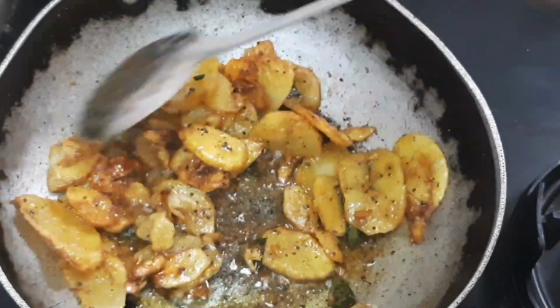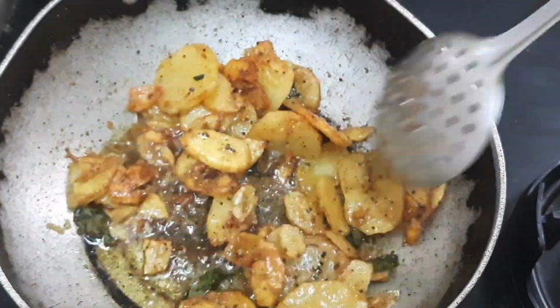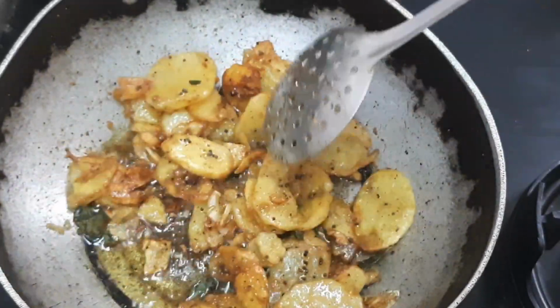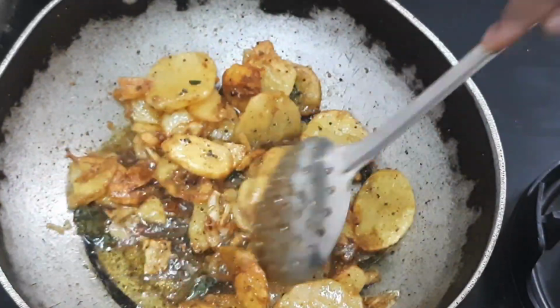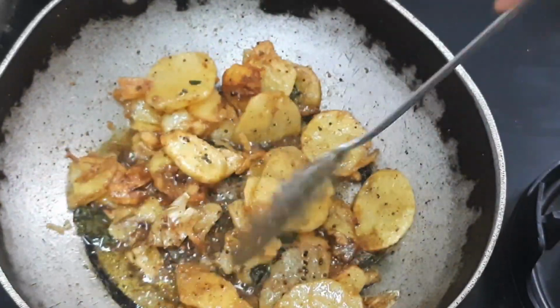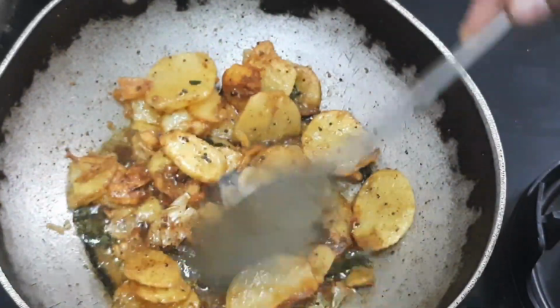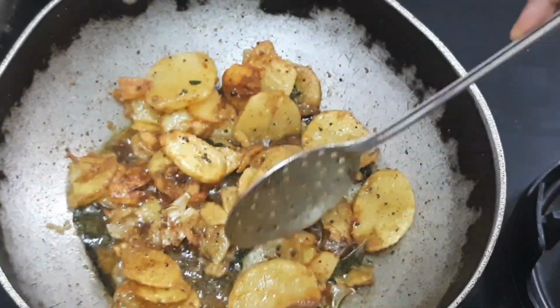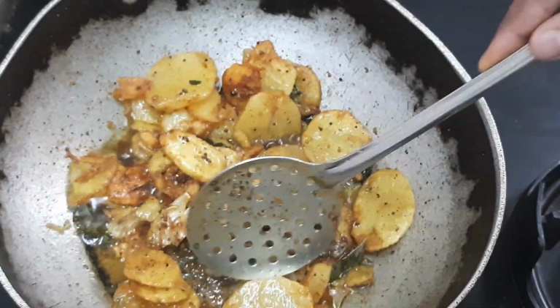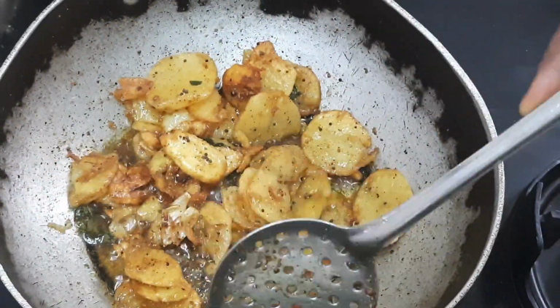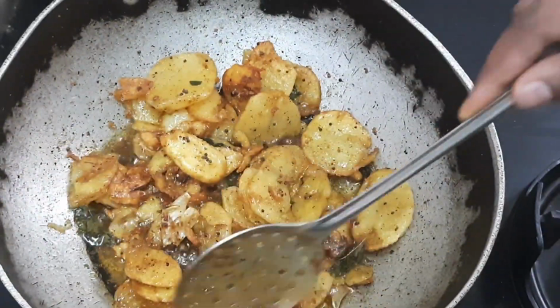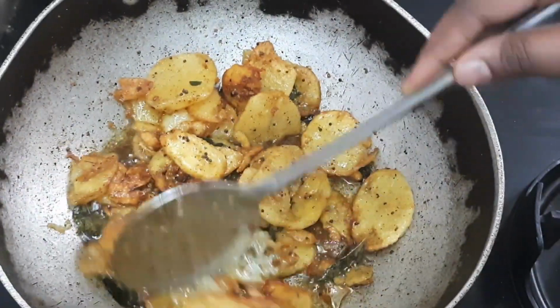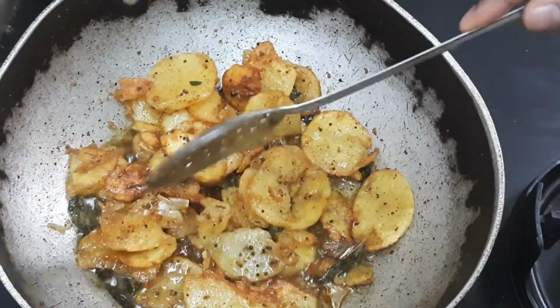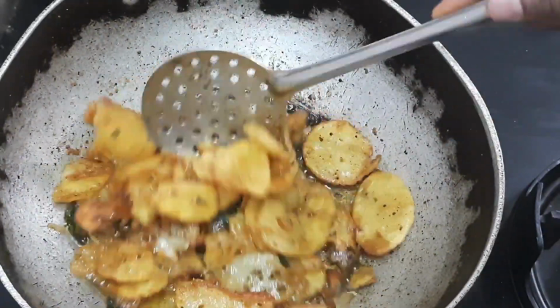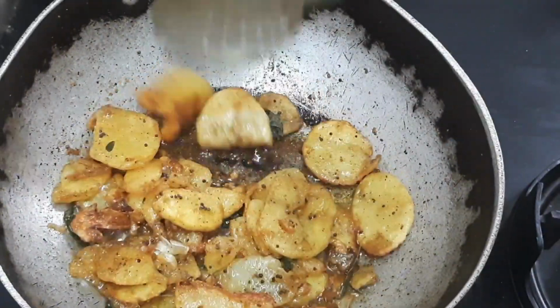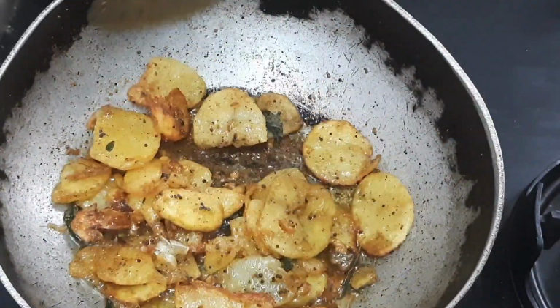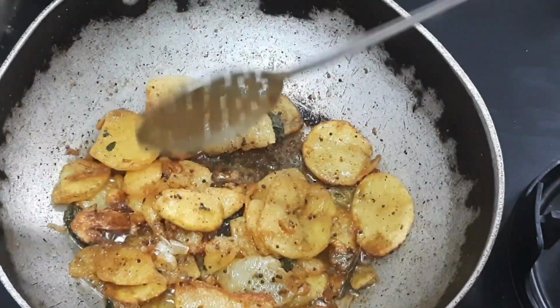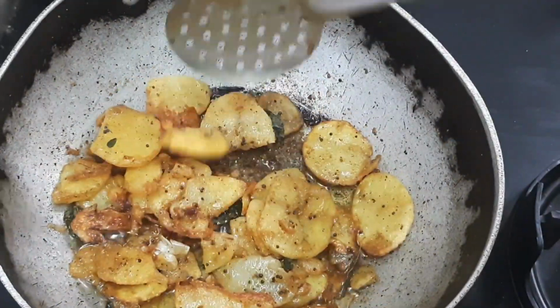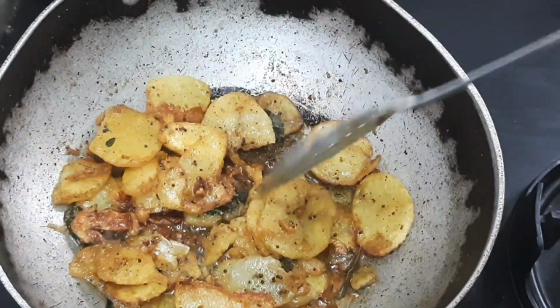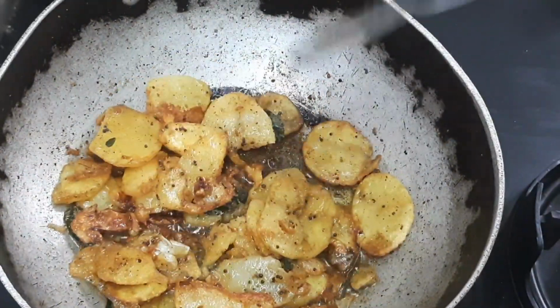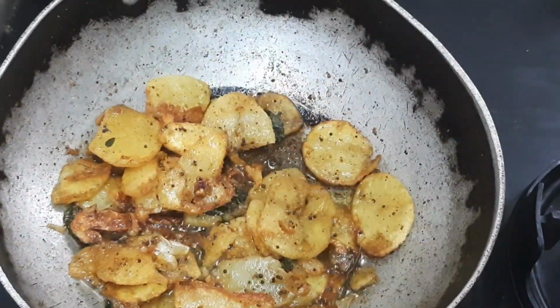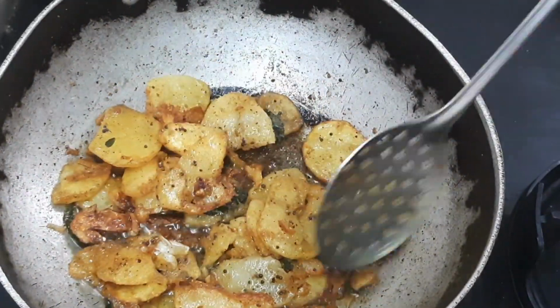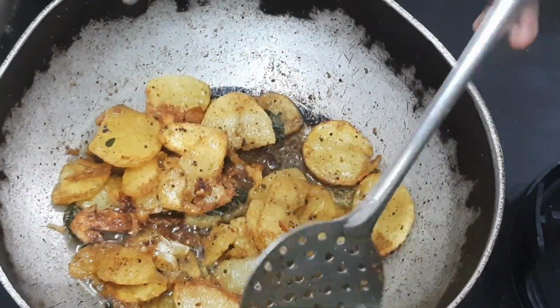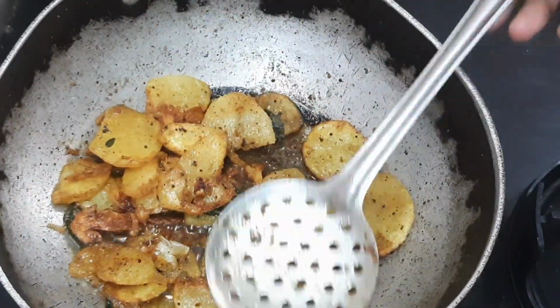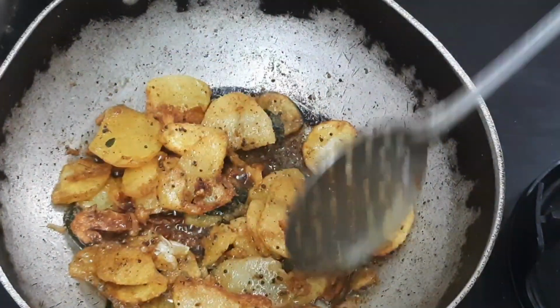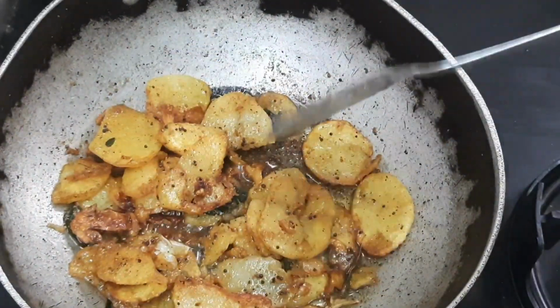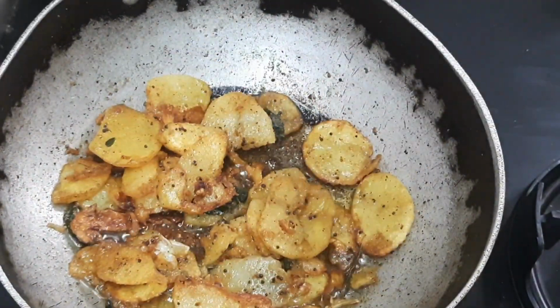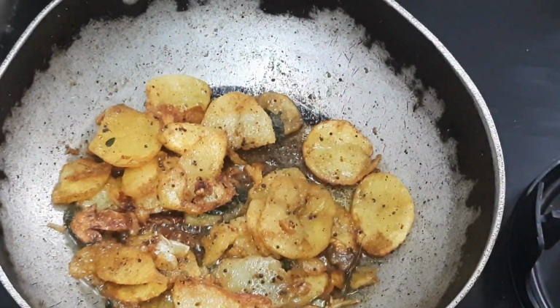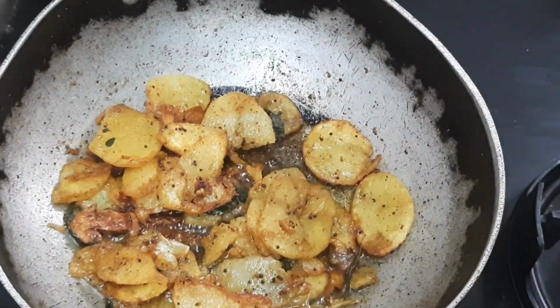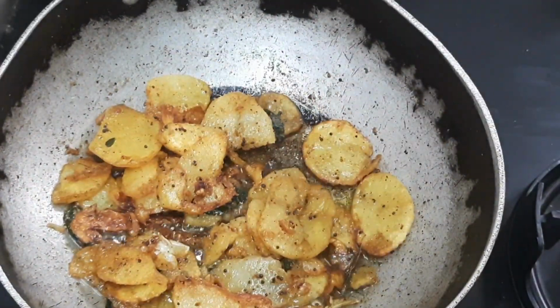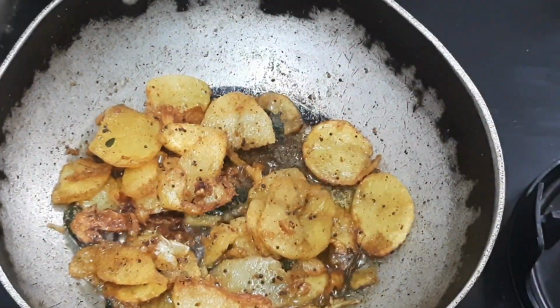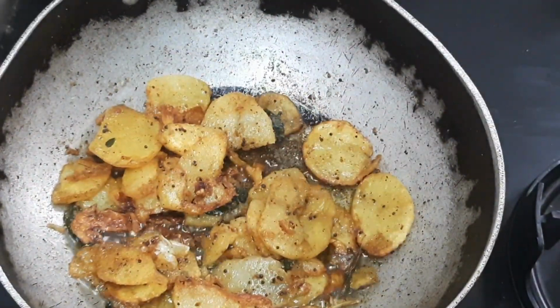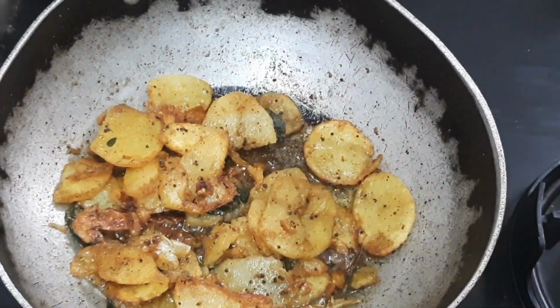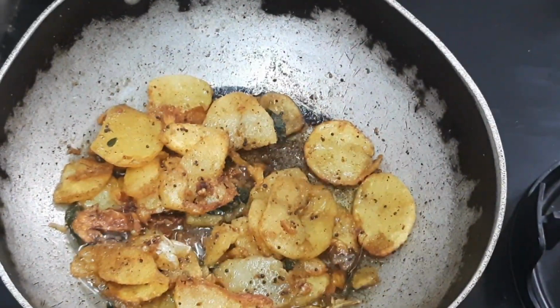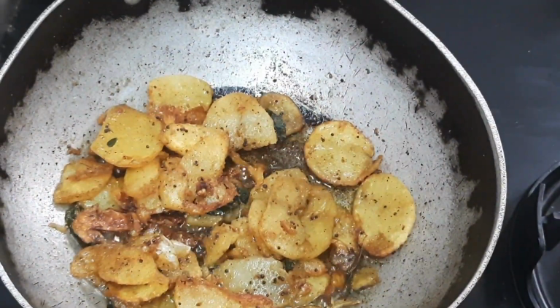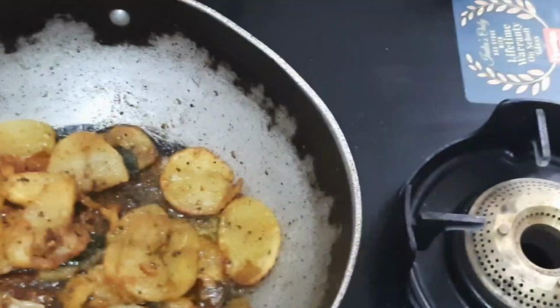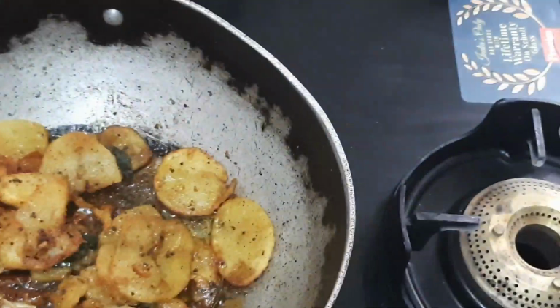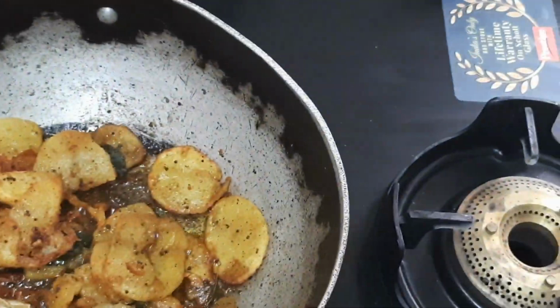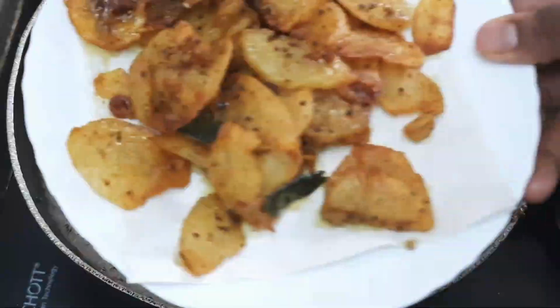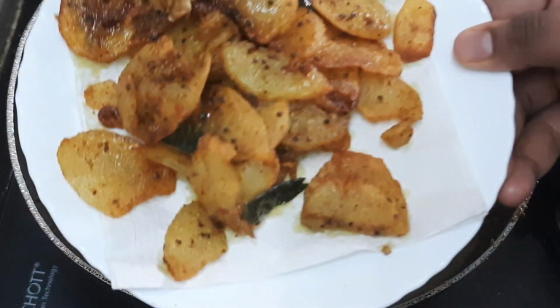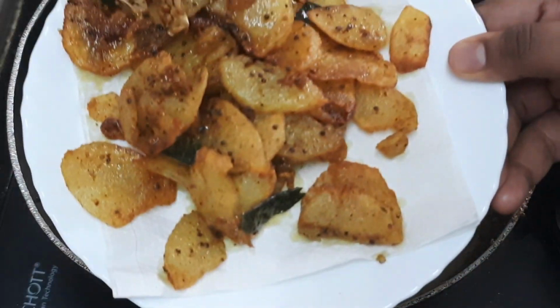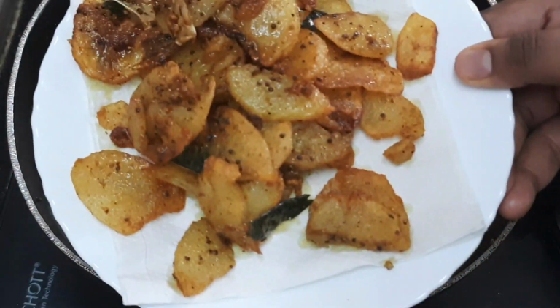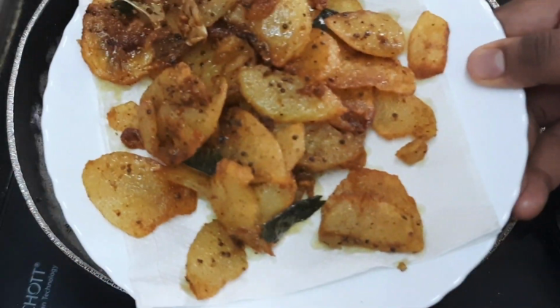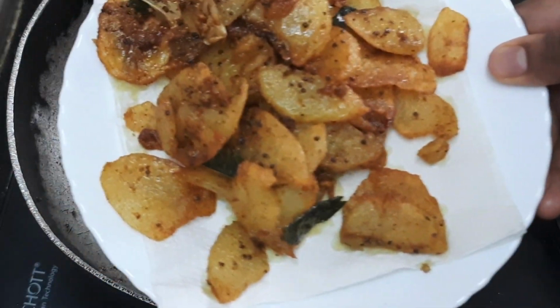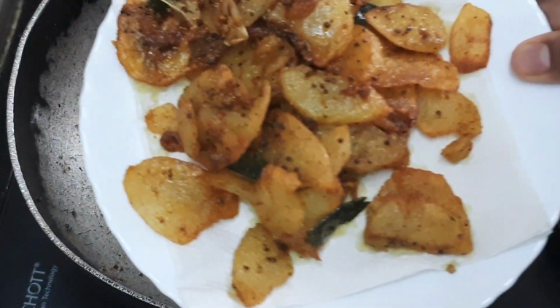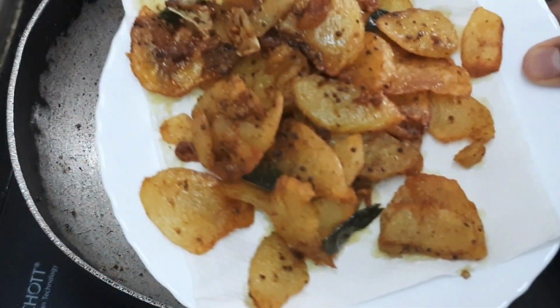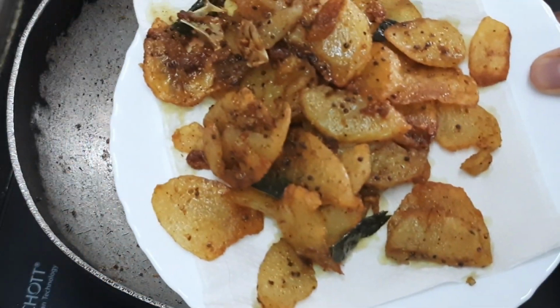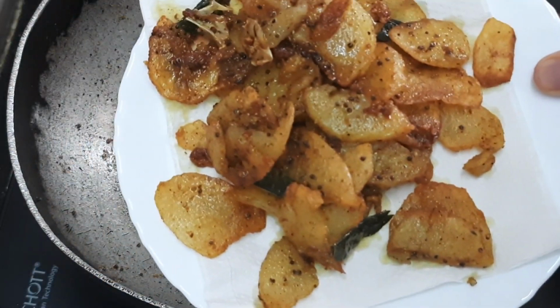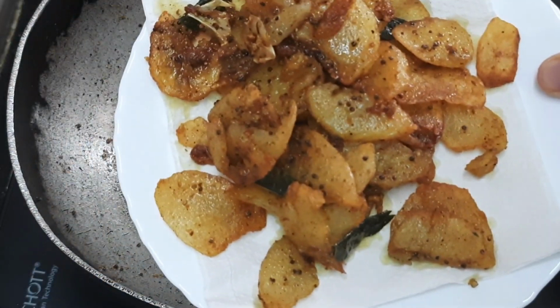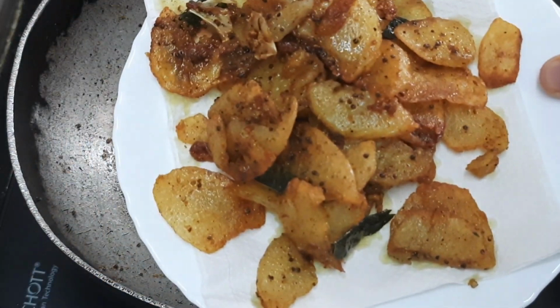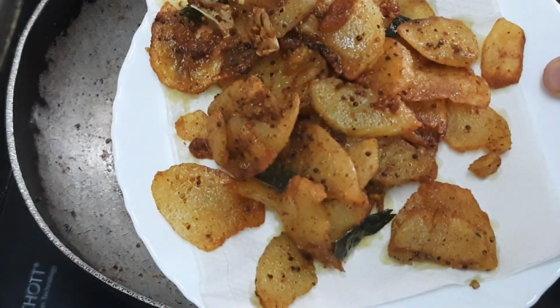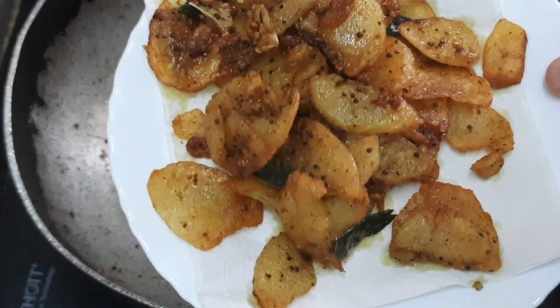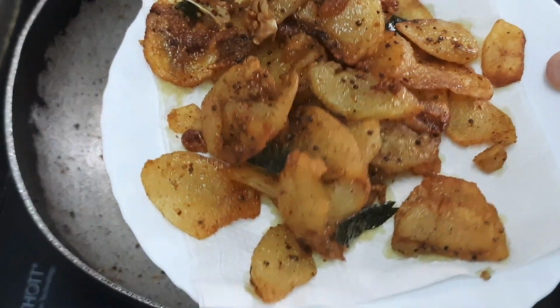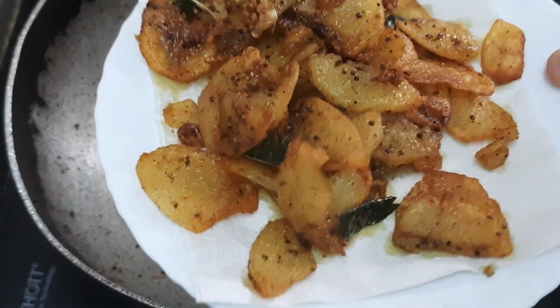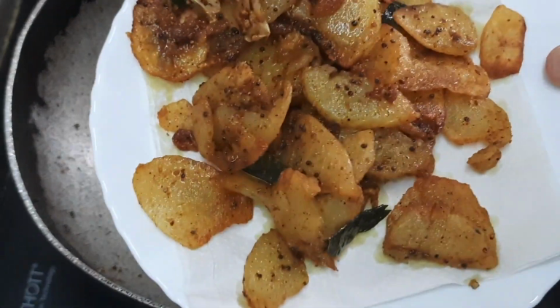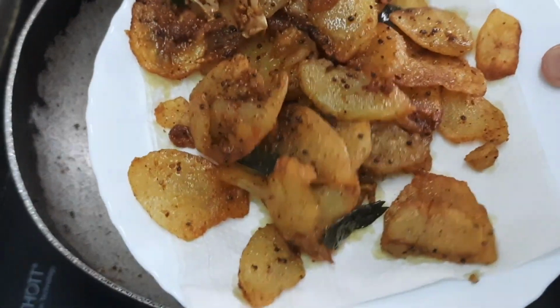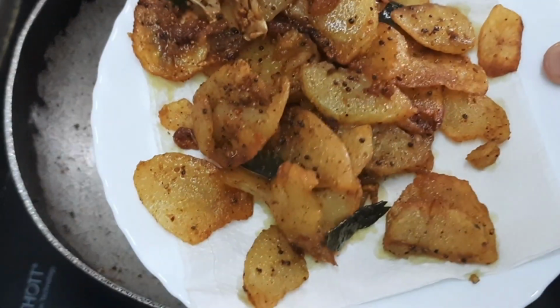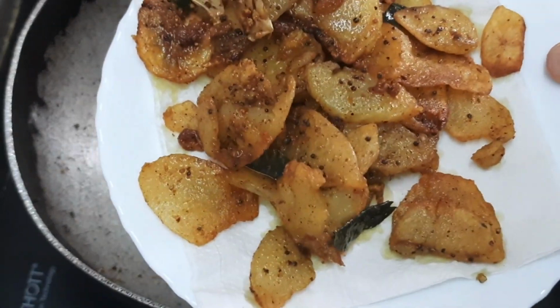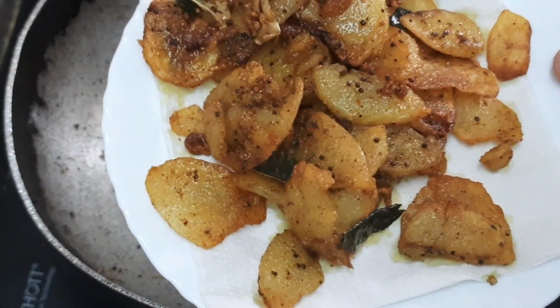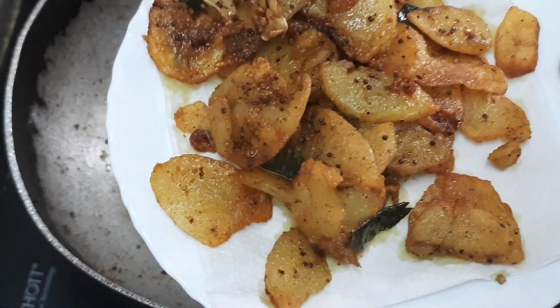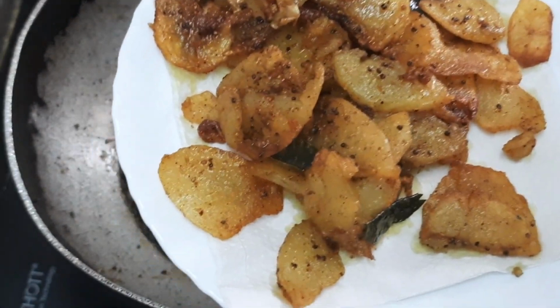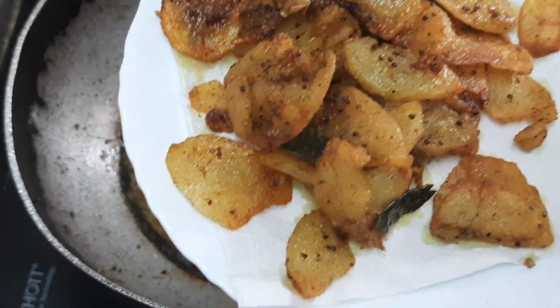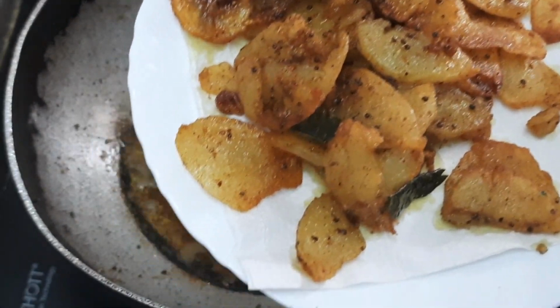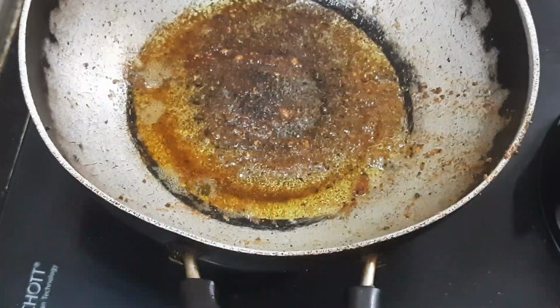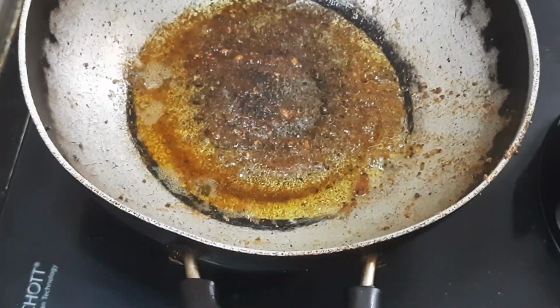Now let's fry the meat's plate and master it.